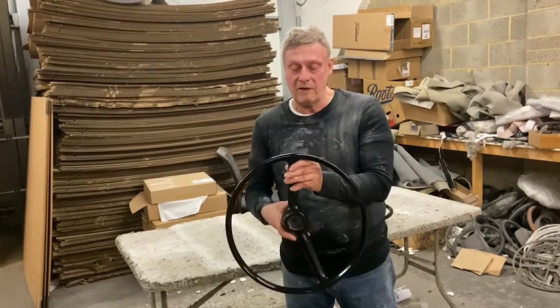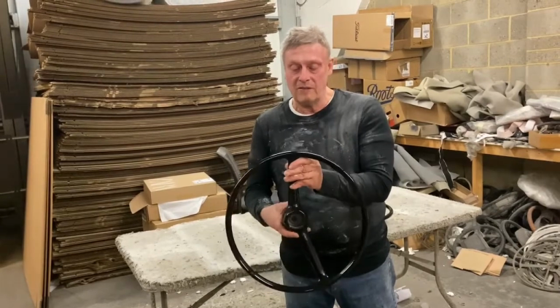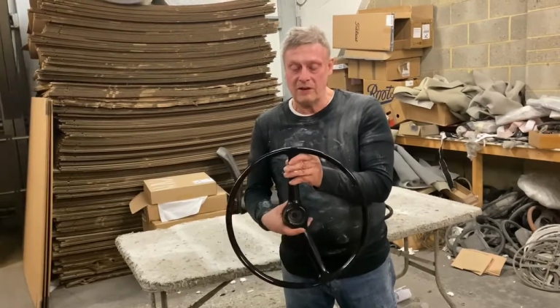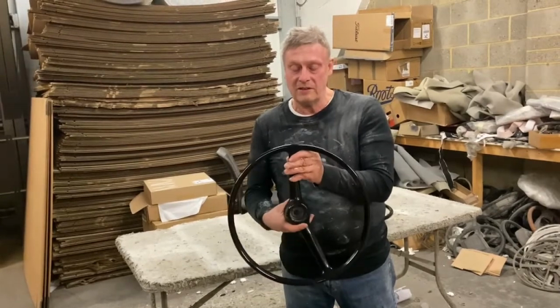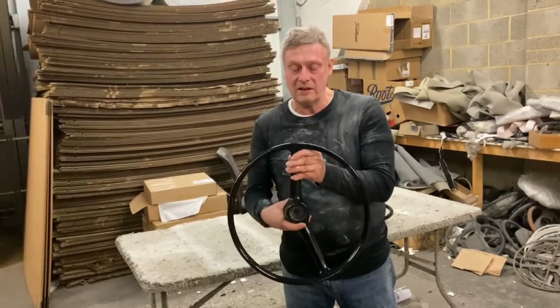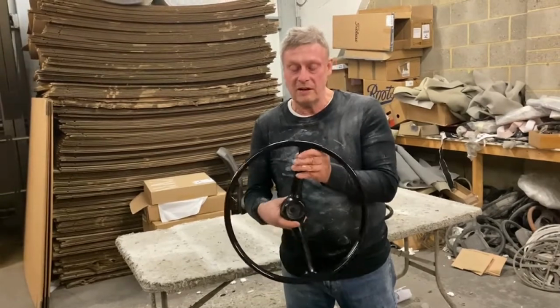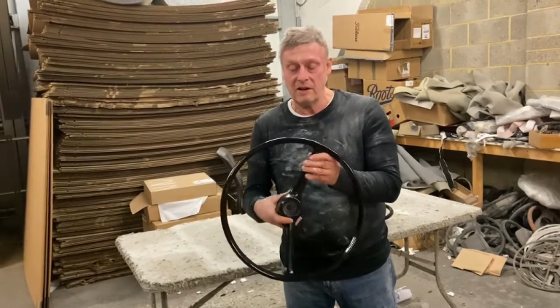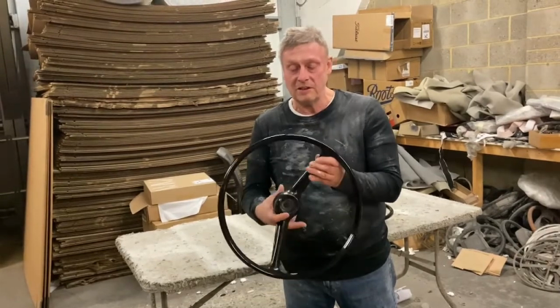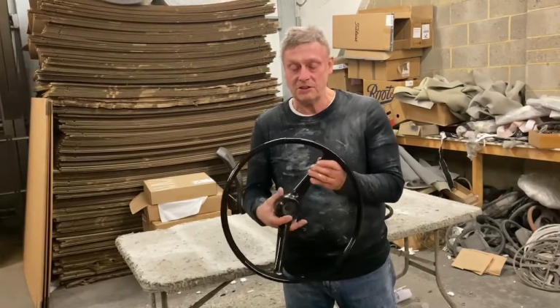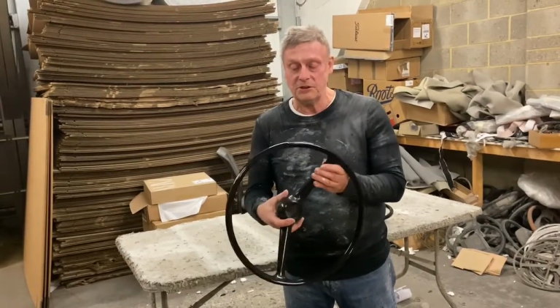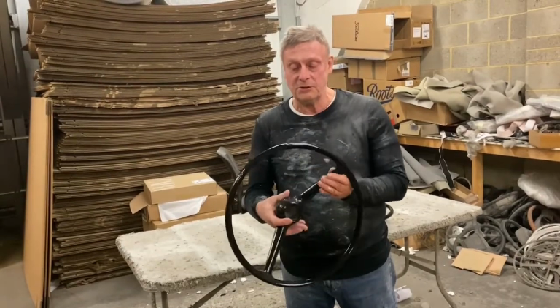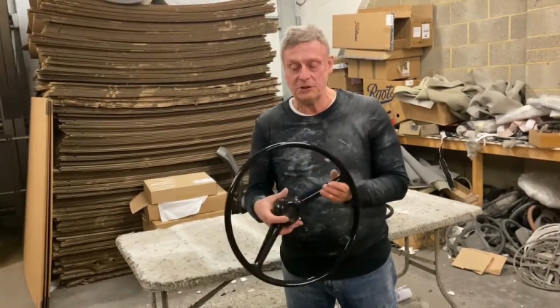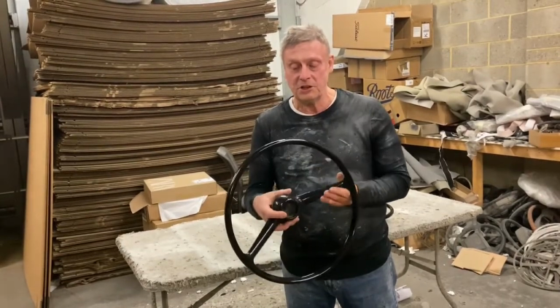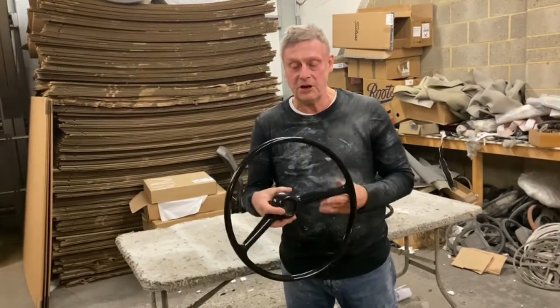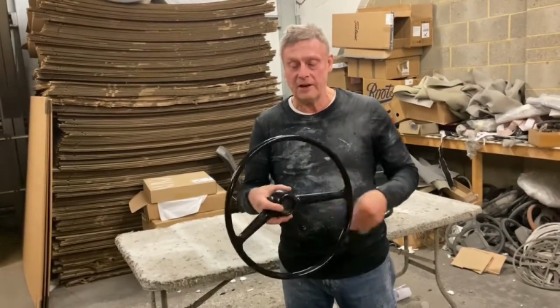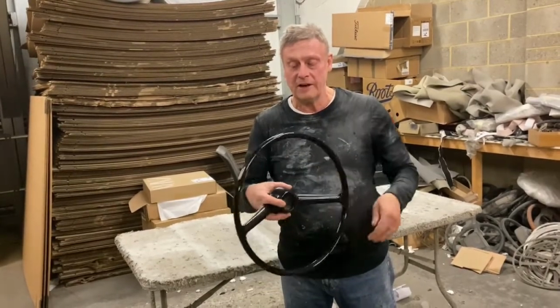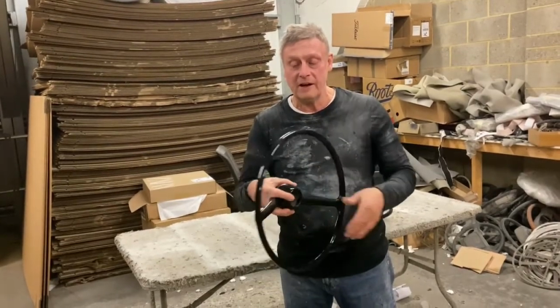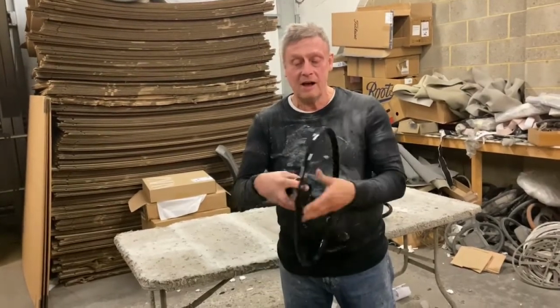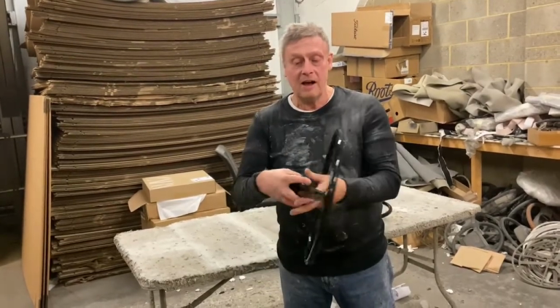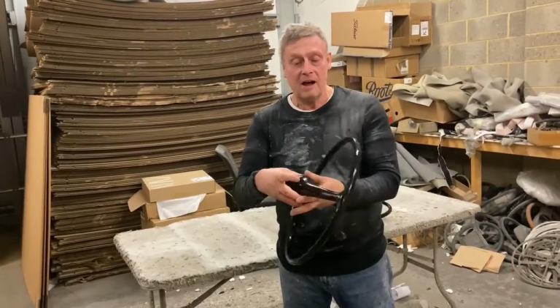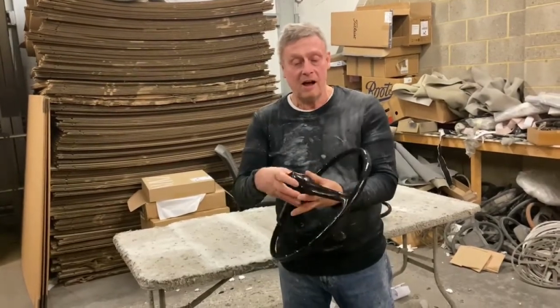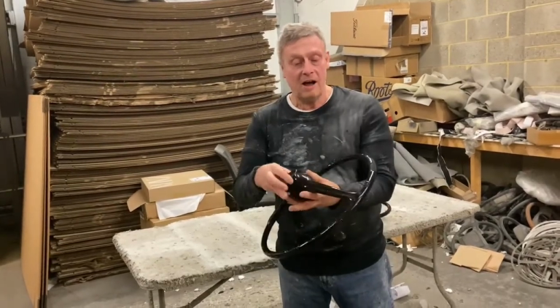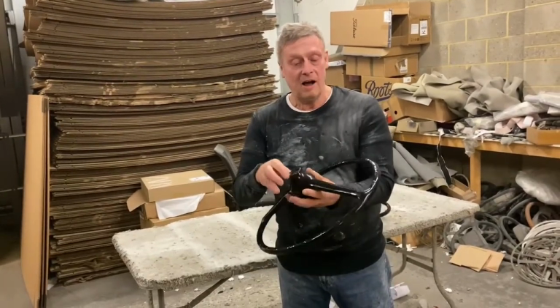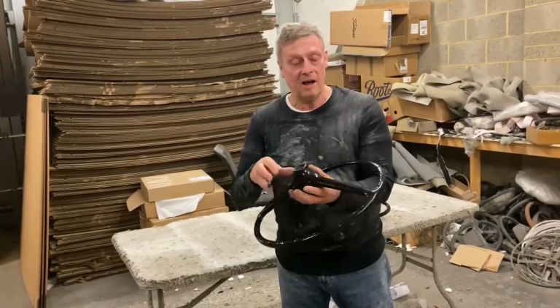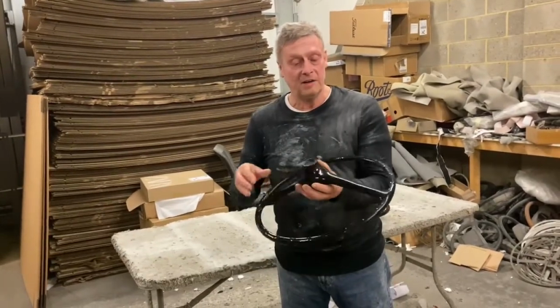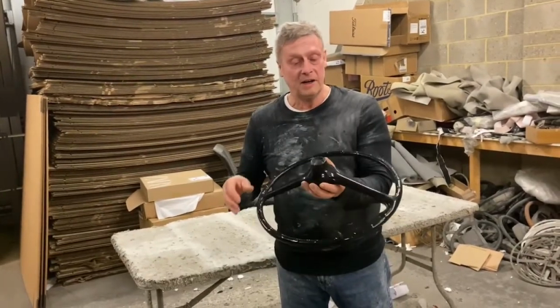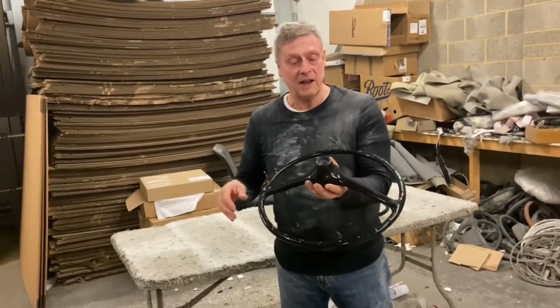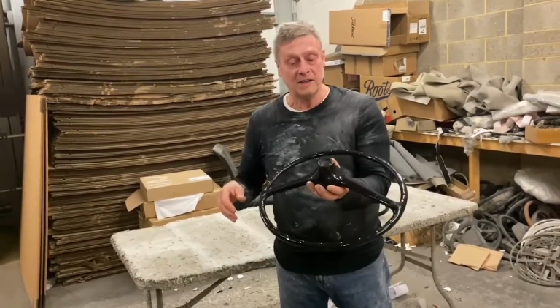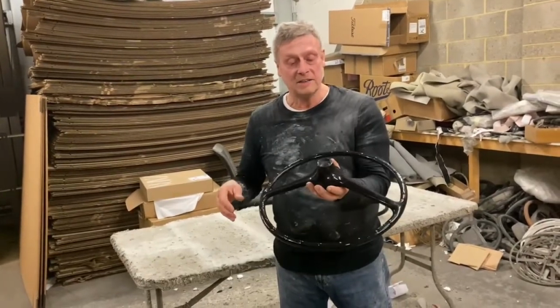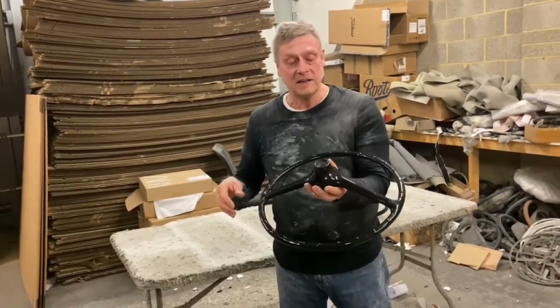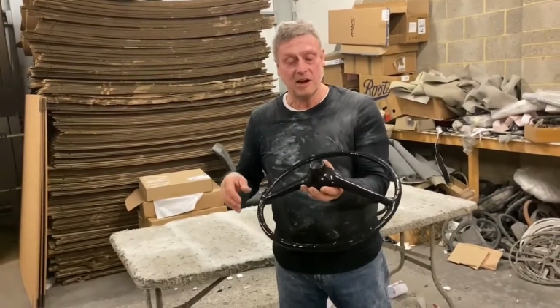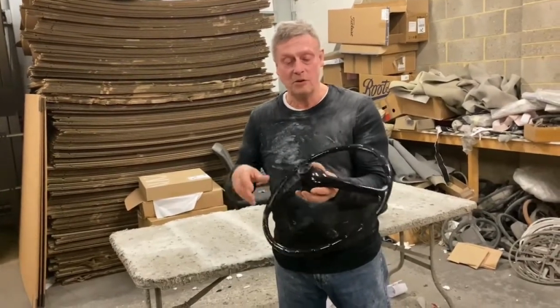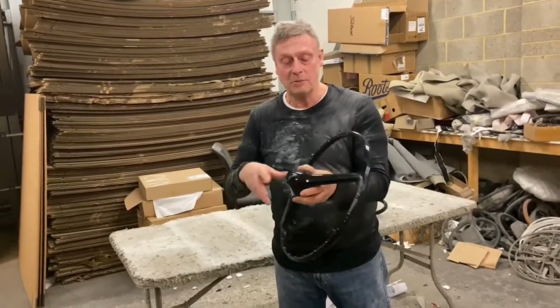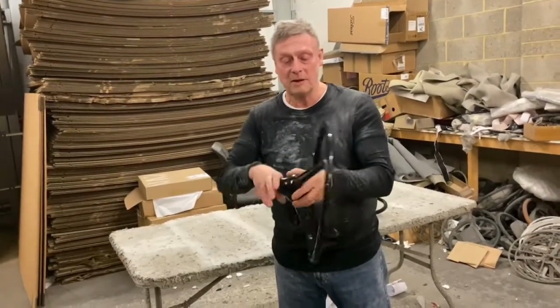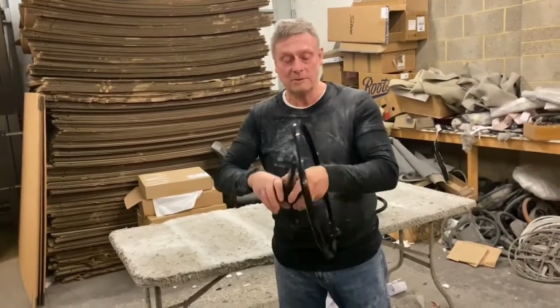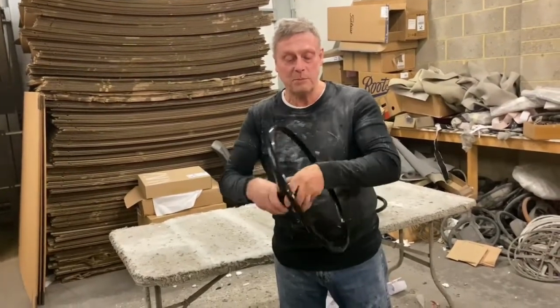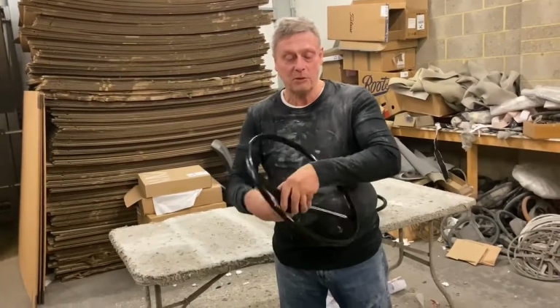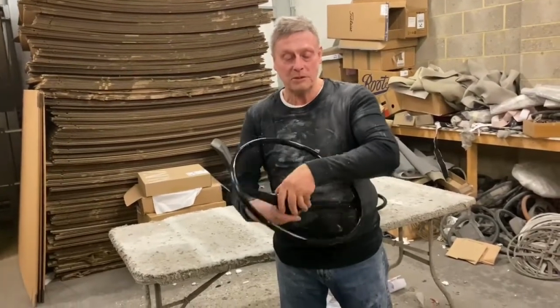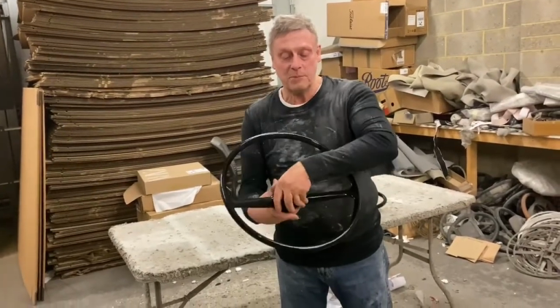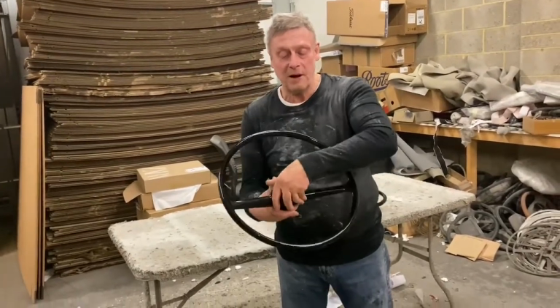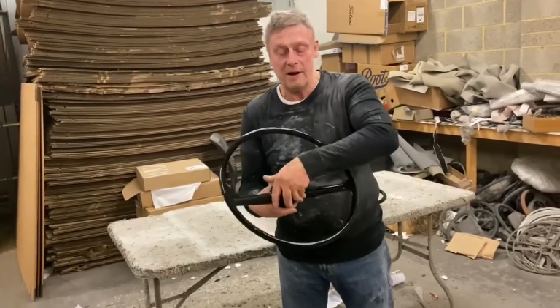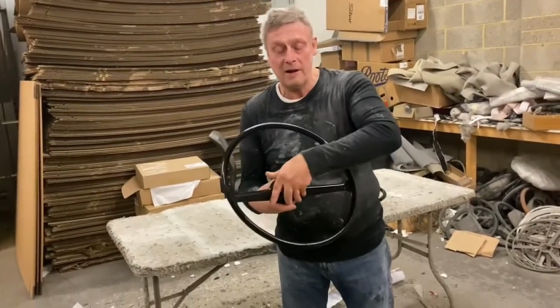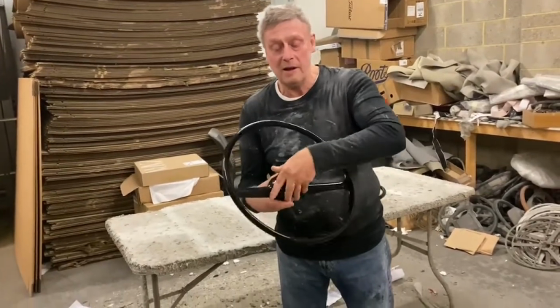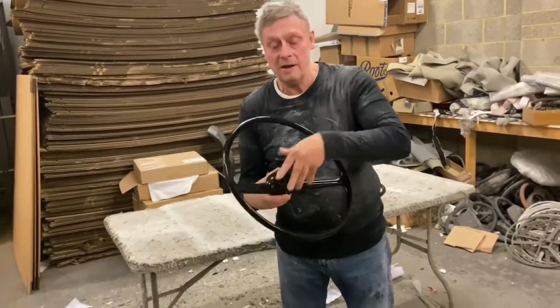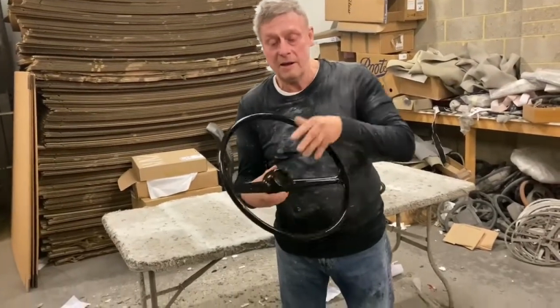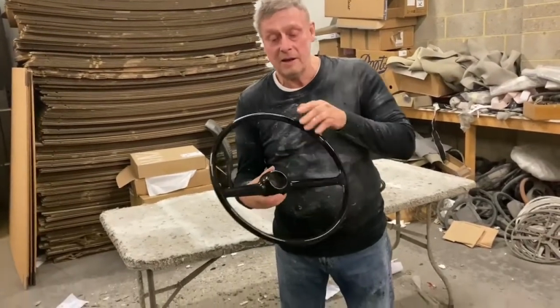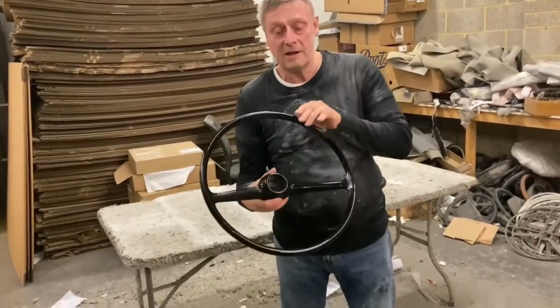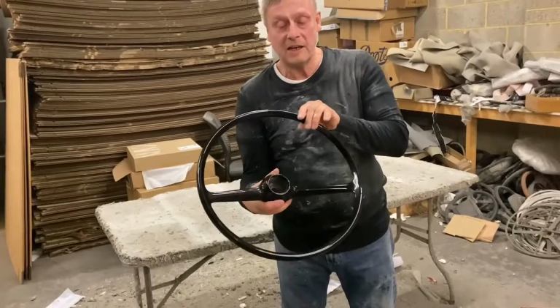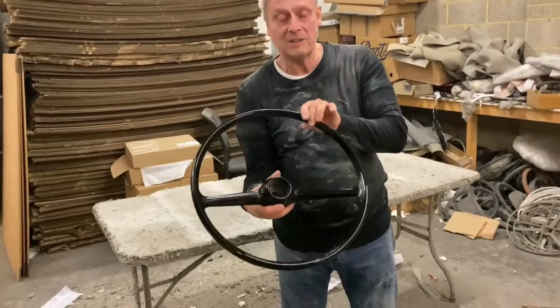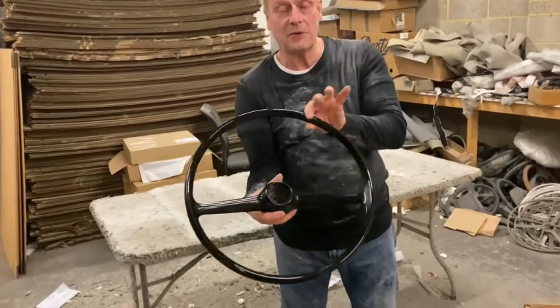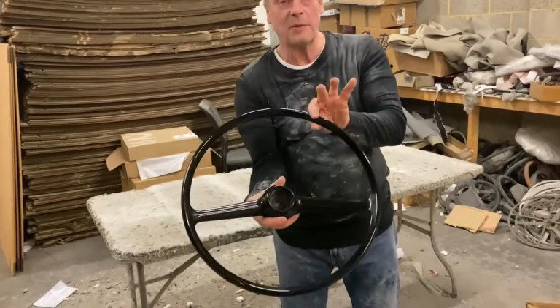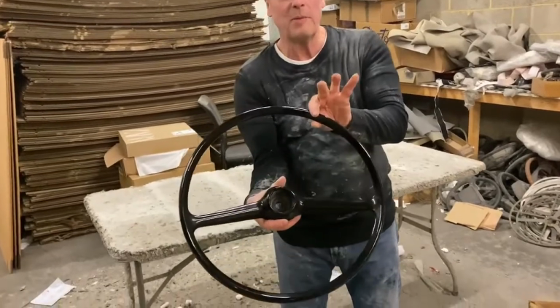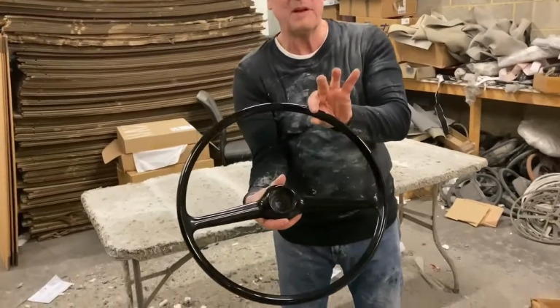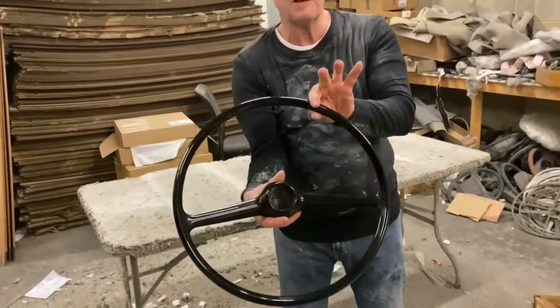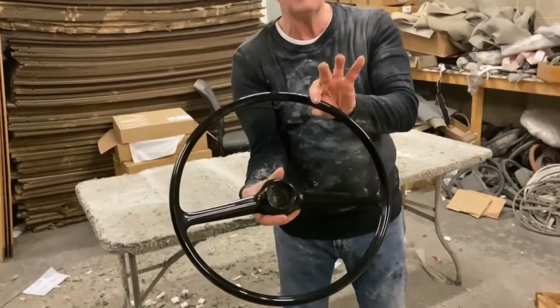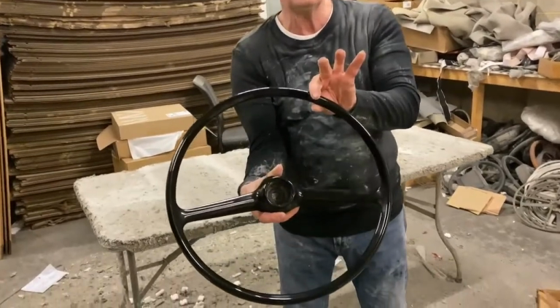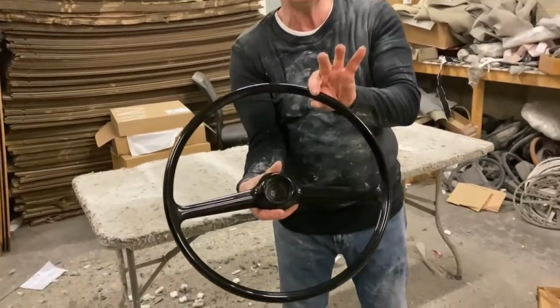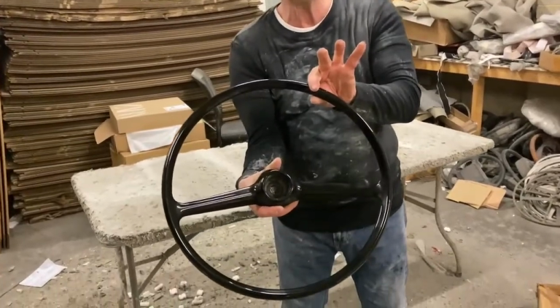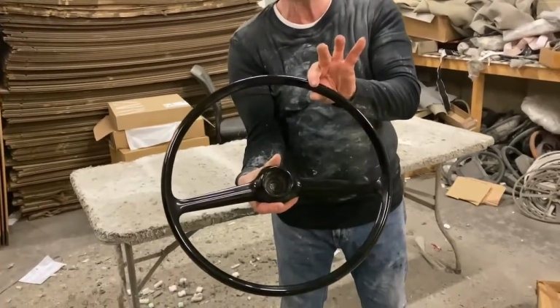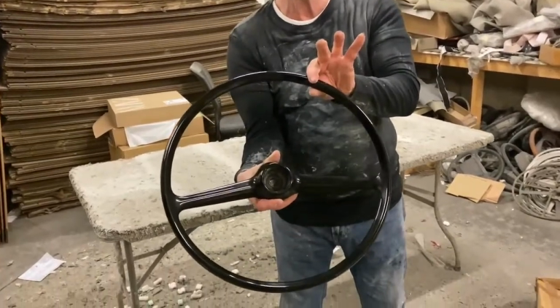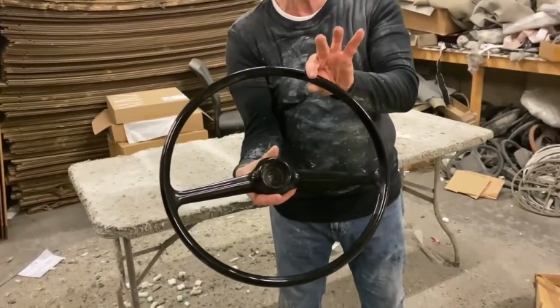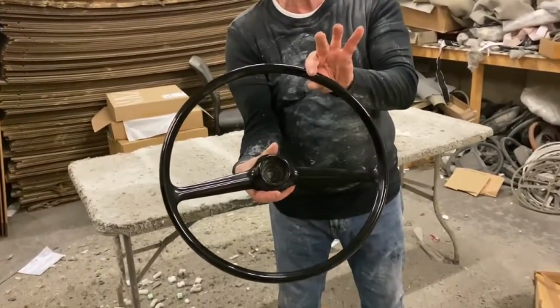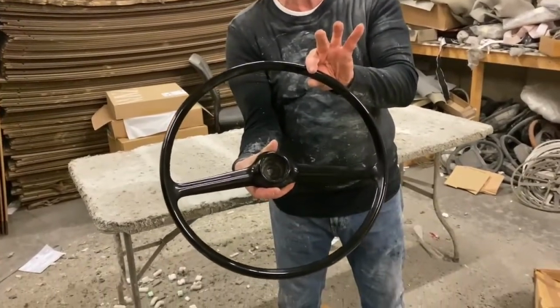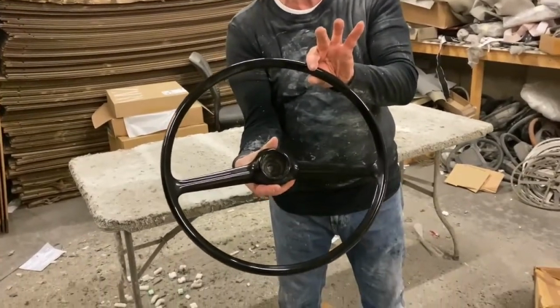We've given it a nice new shiny hard glazed coat.